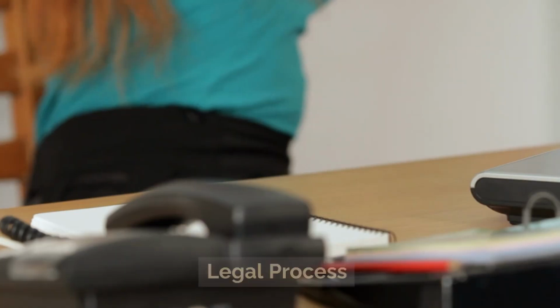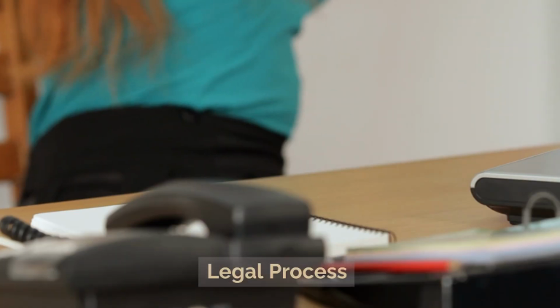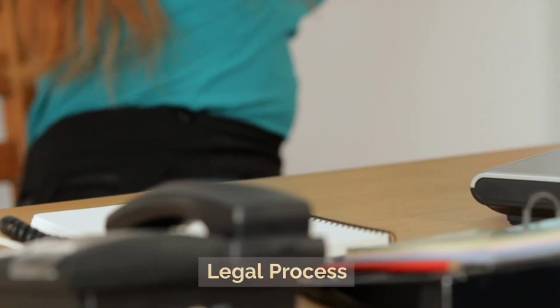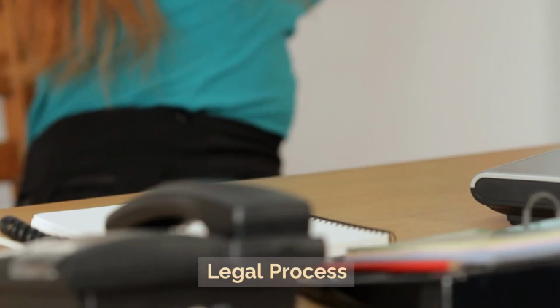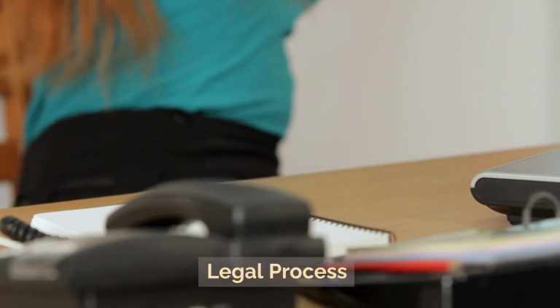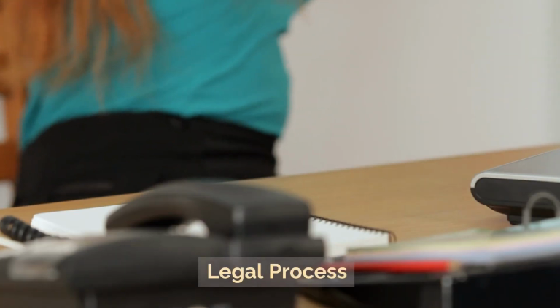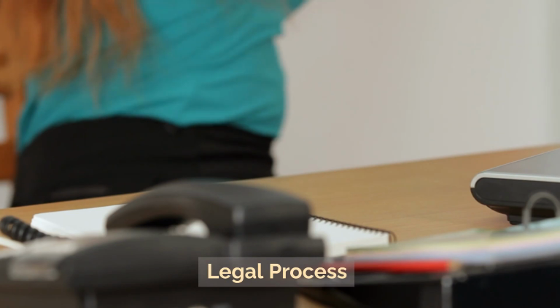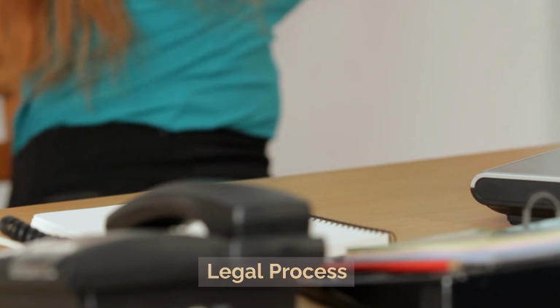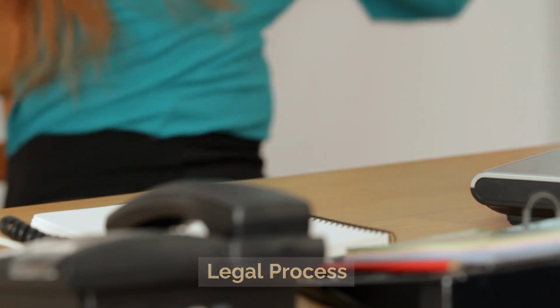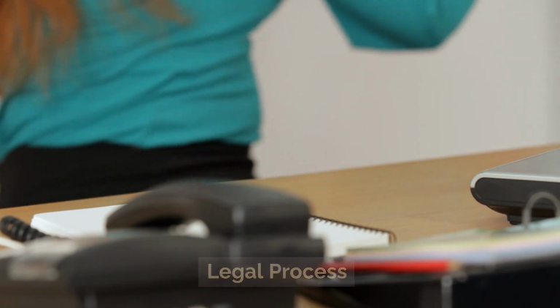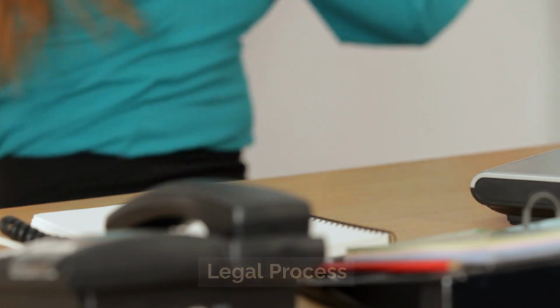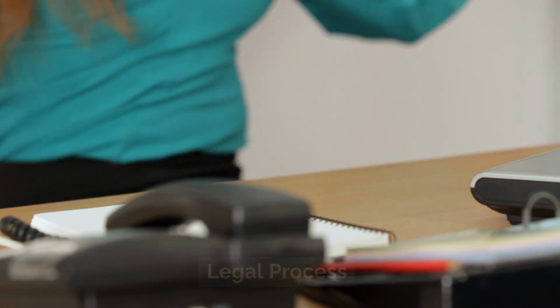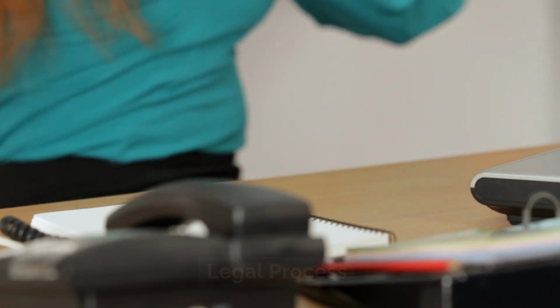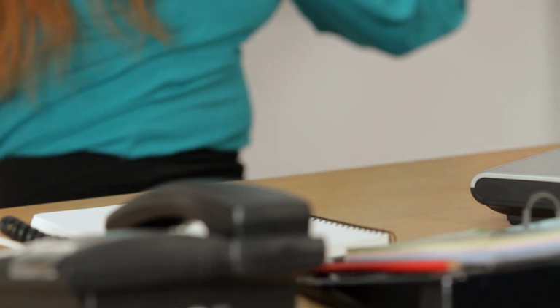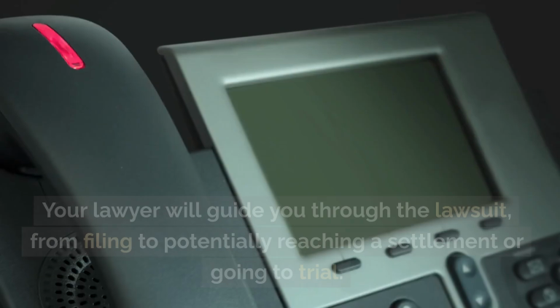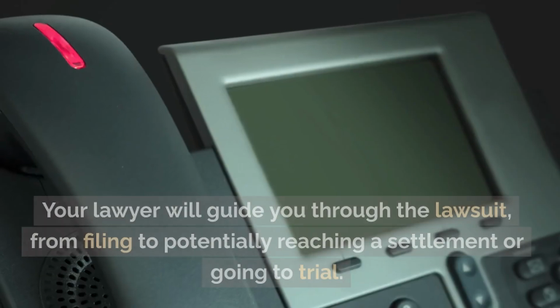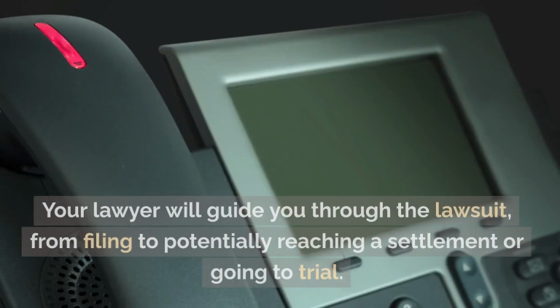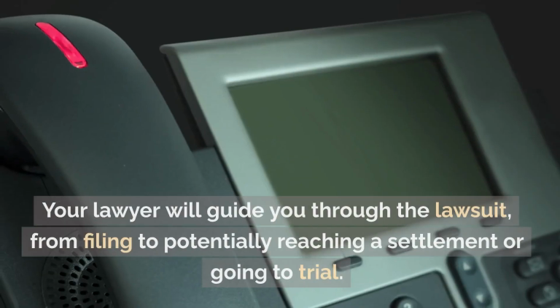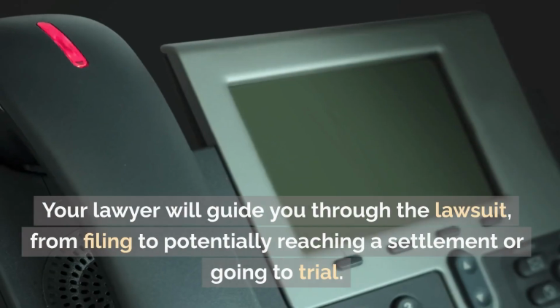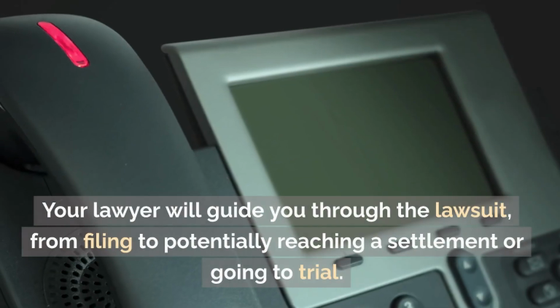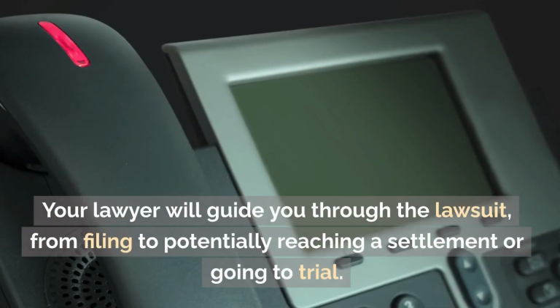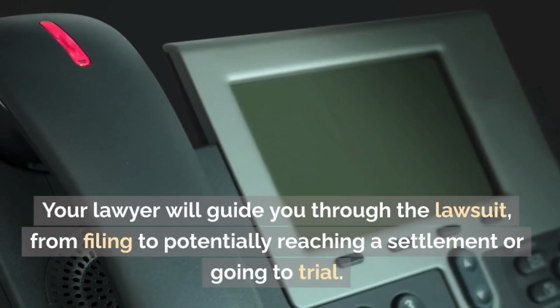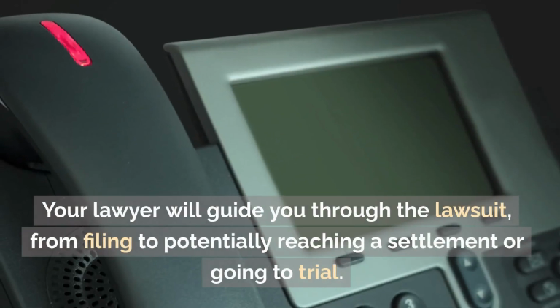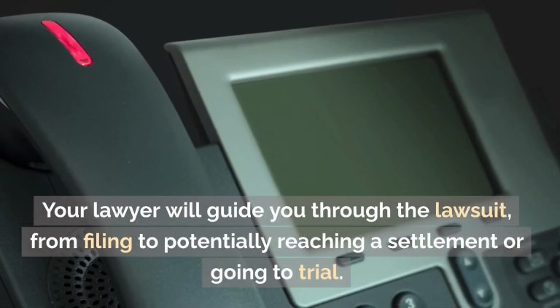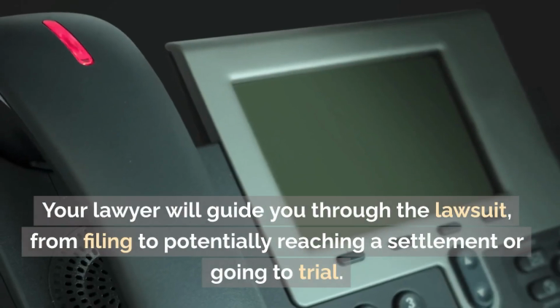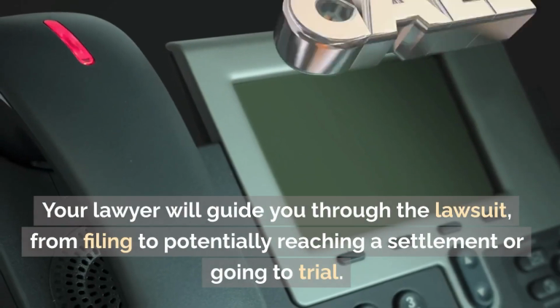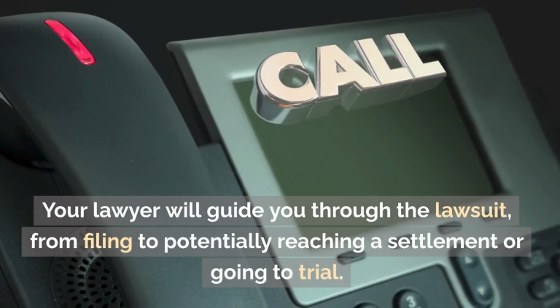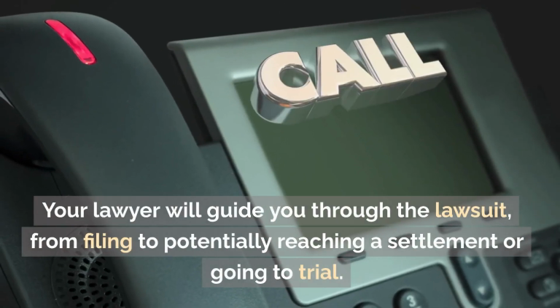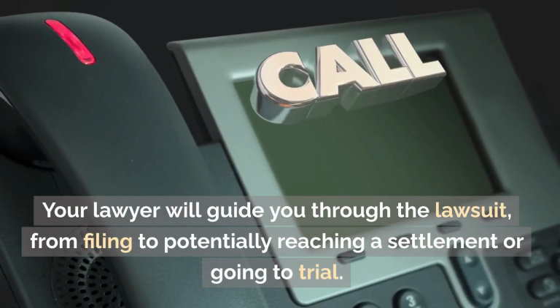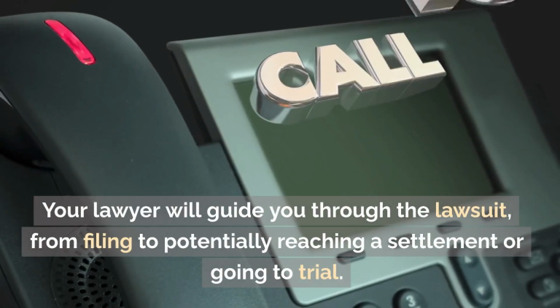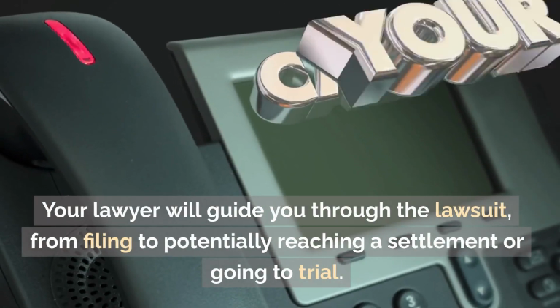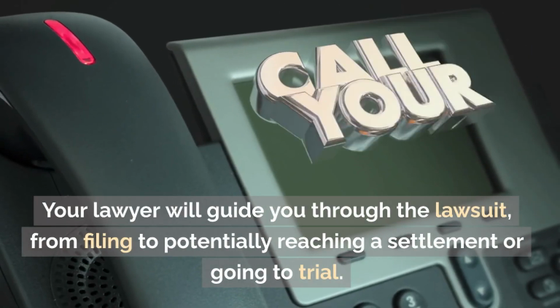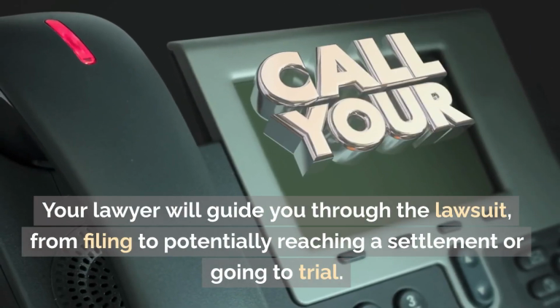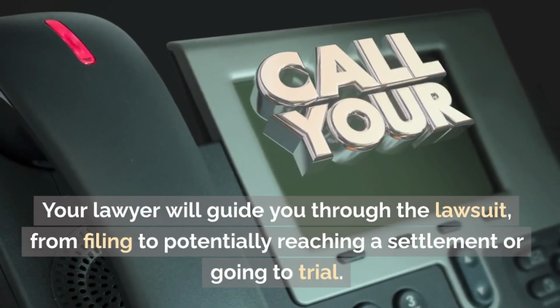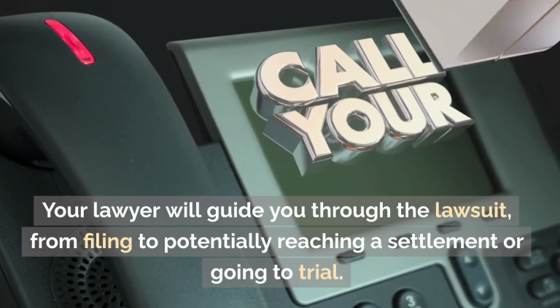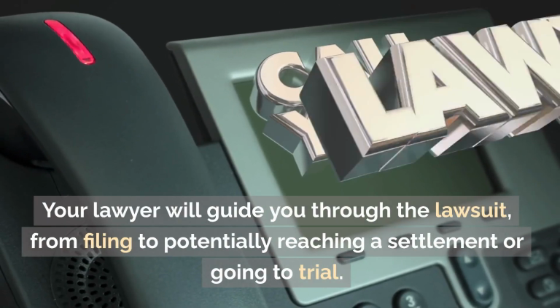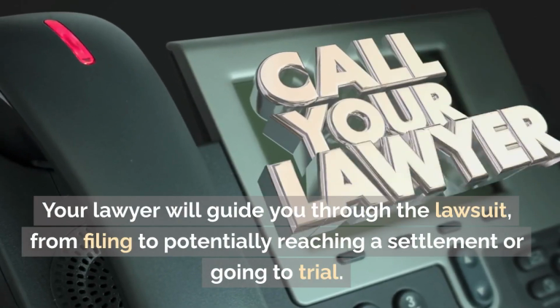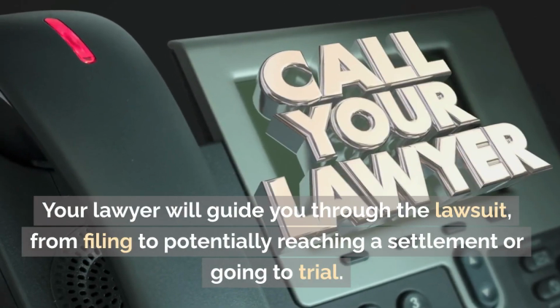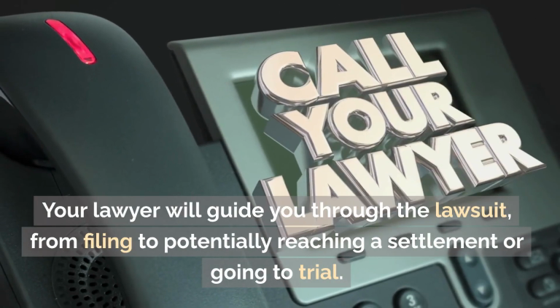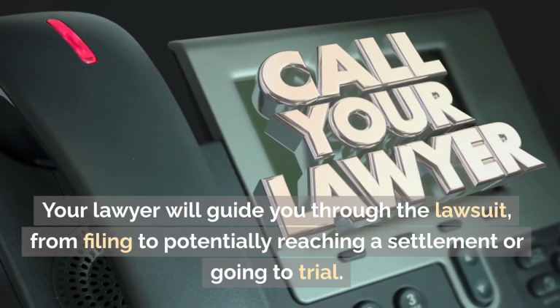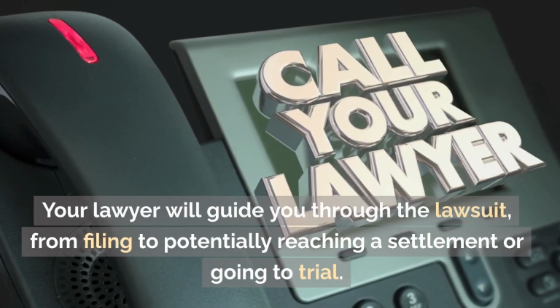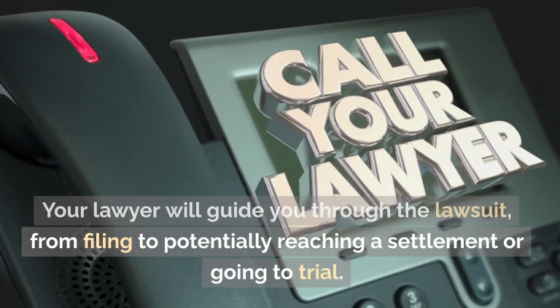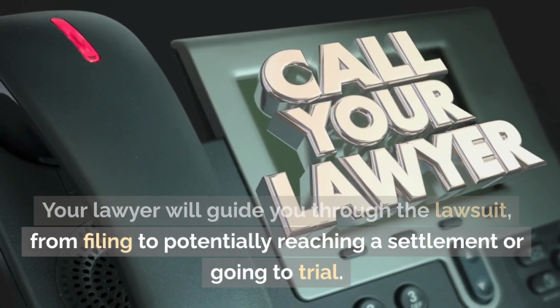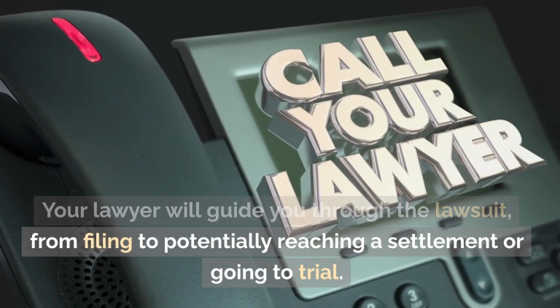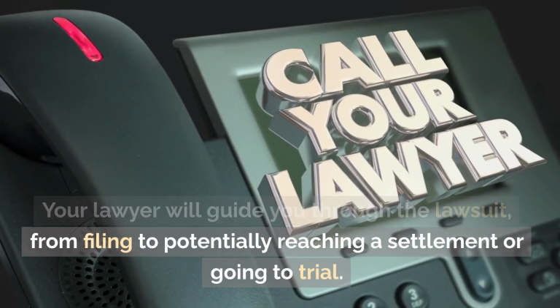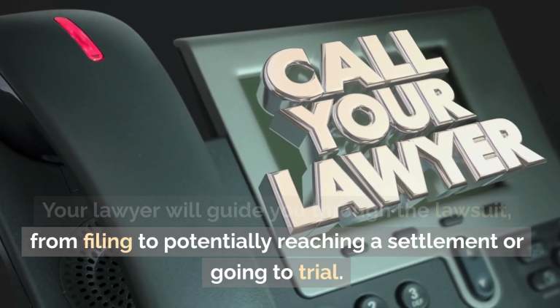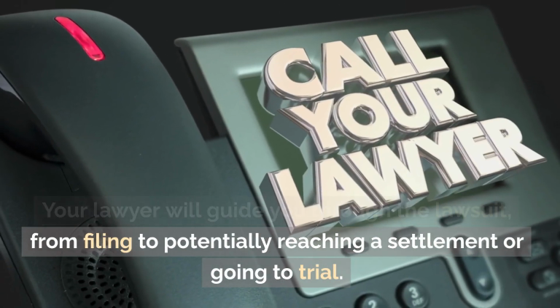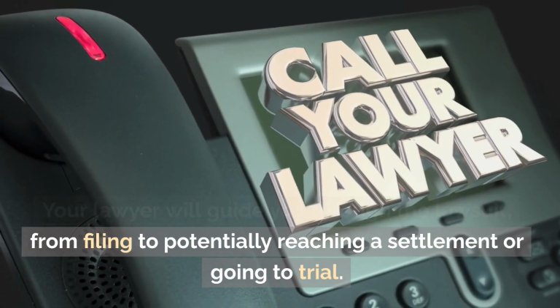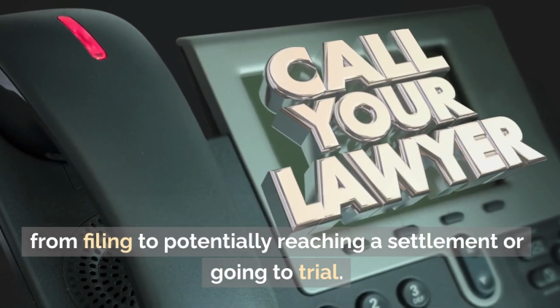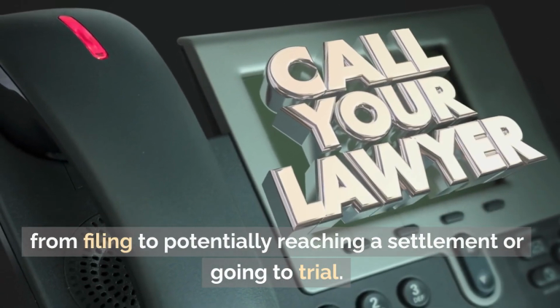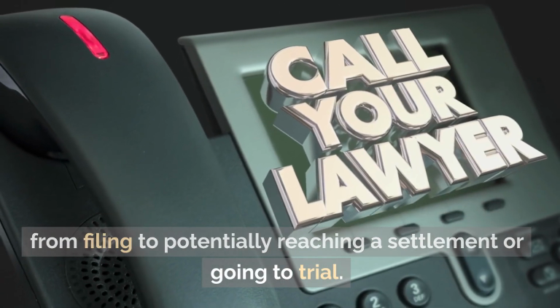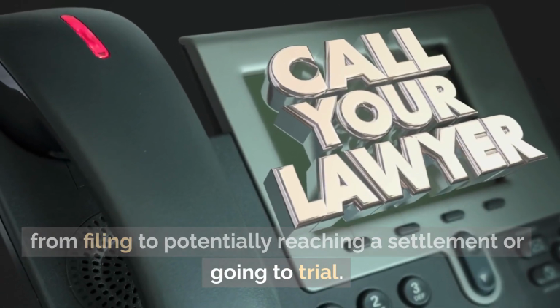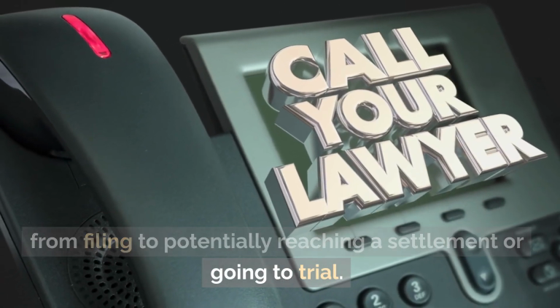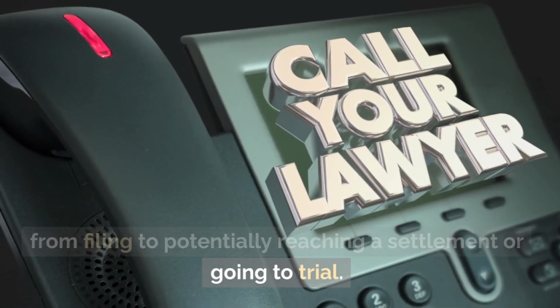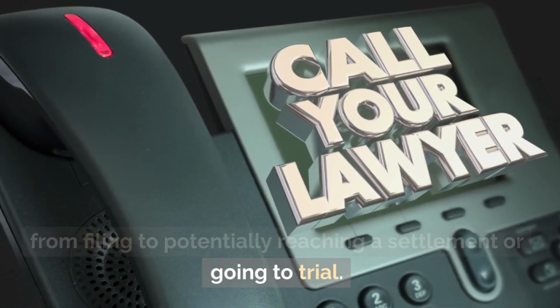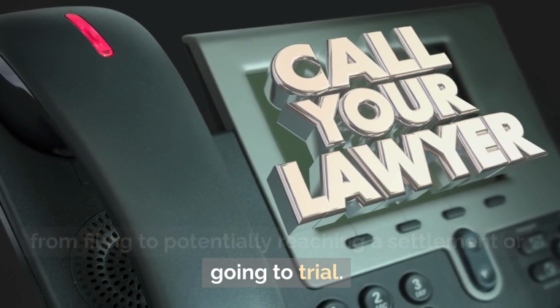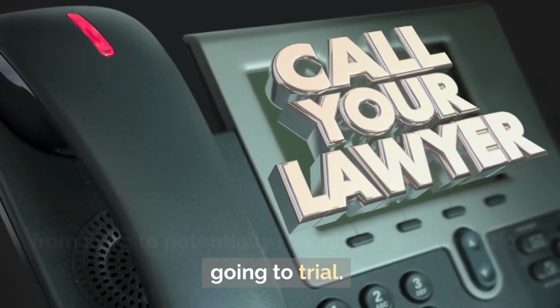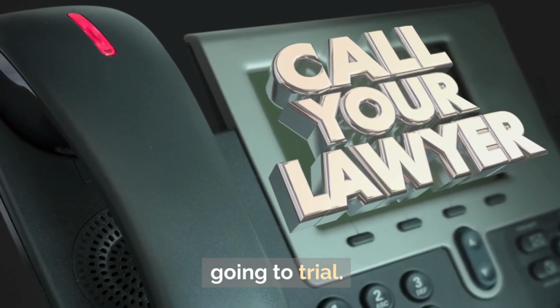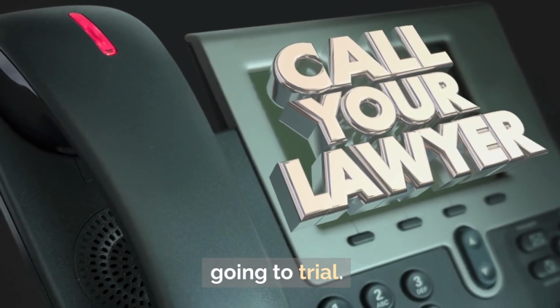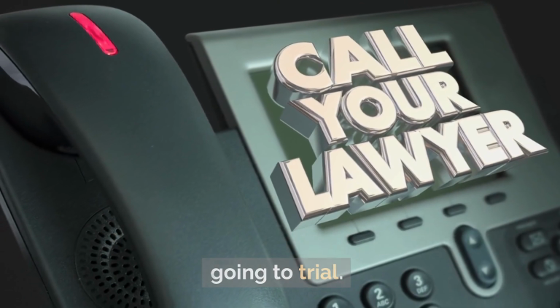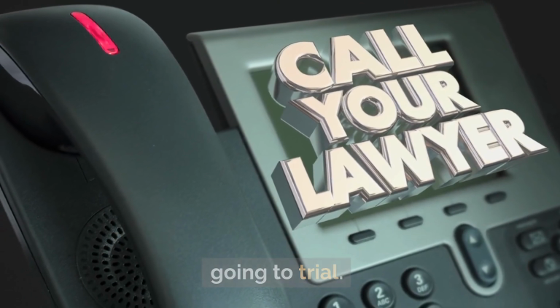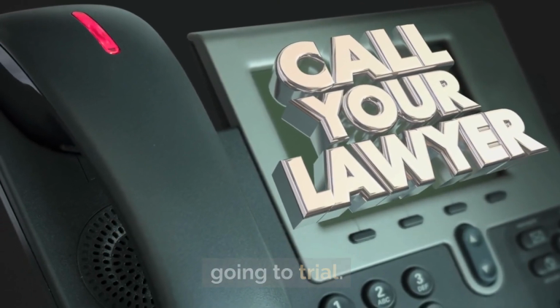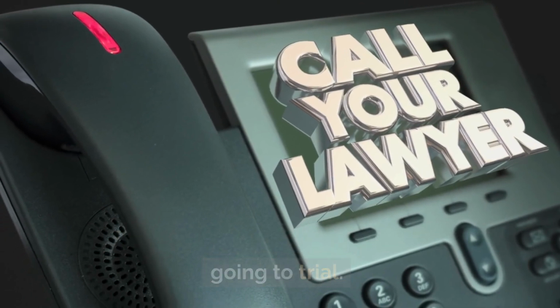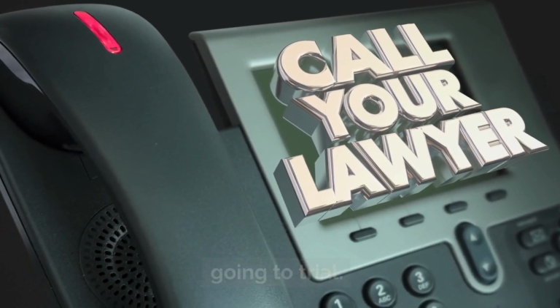Legal process. Your lawyer will guide you through the lawsuit, from filing to potentially reaching a settlement or going to trial.